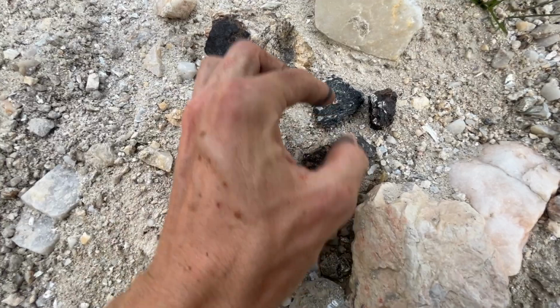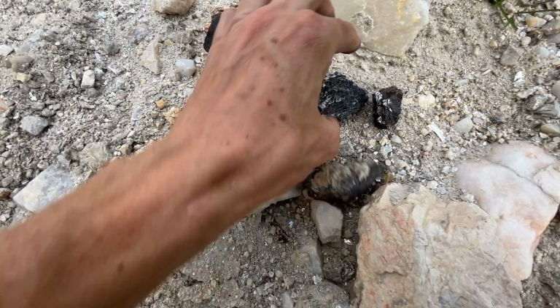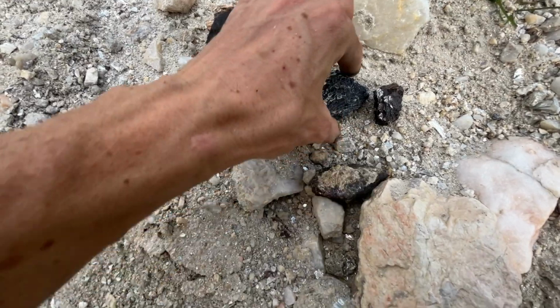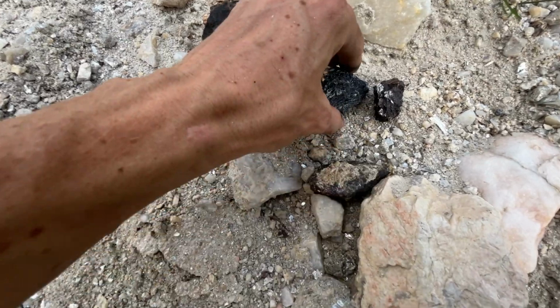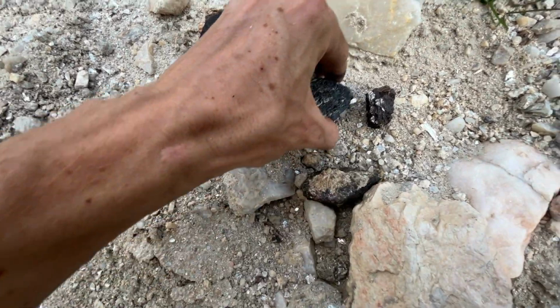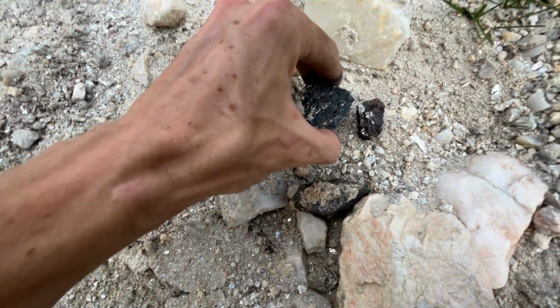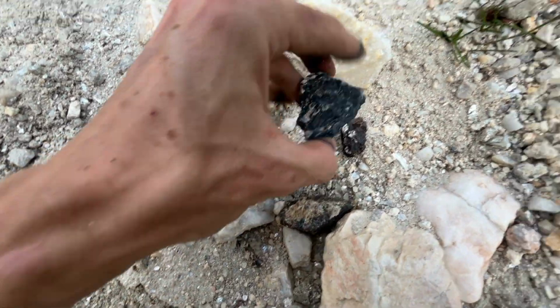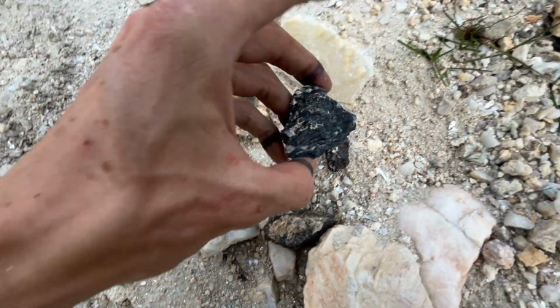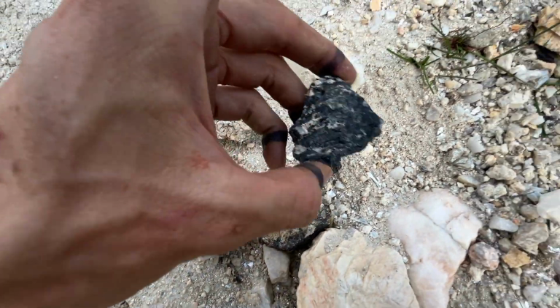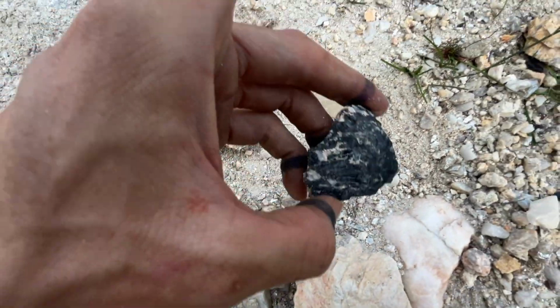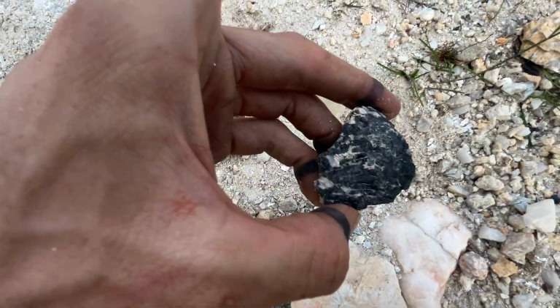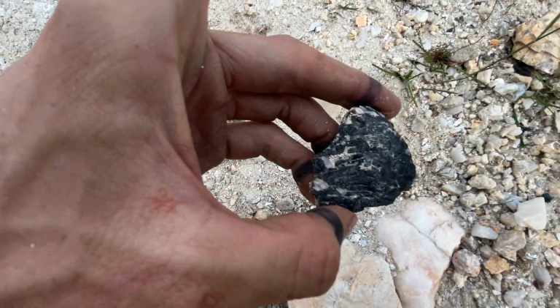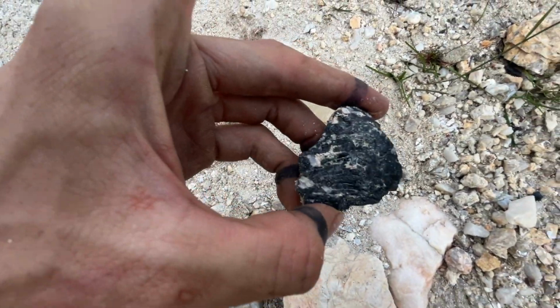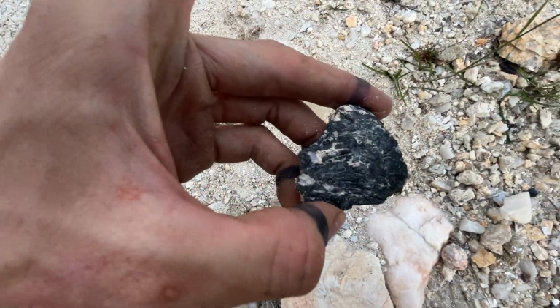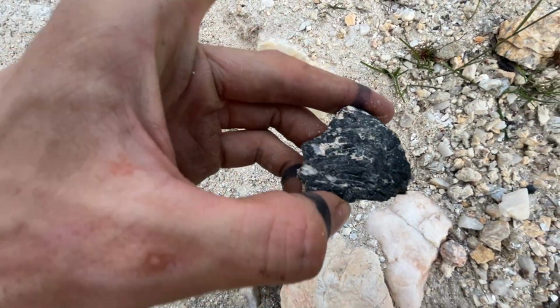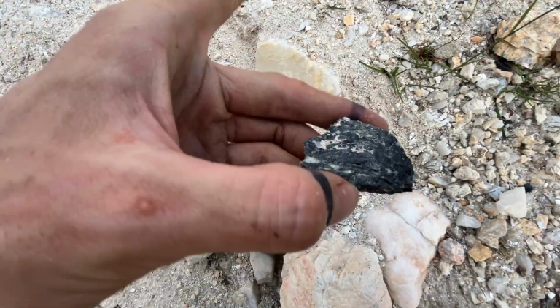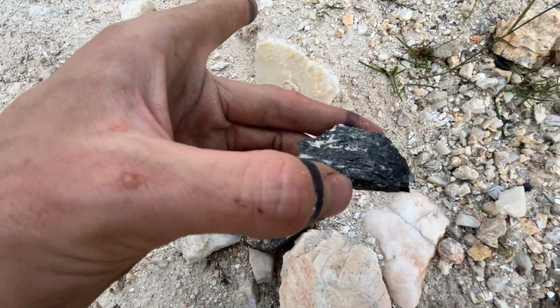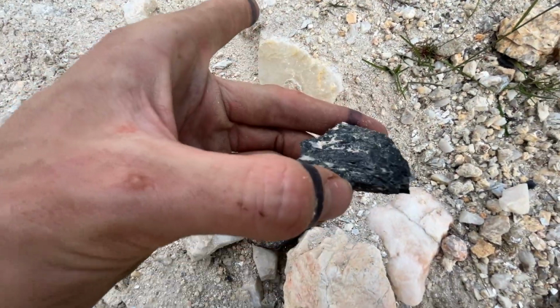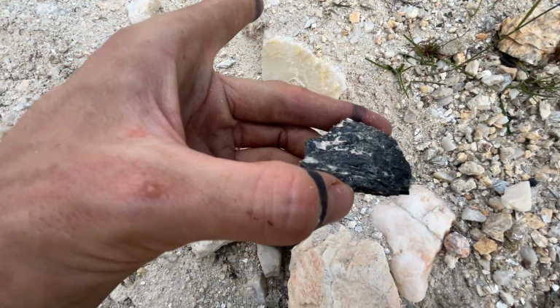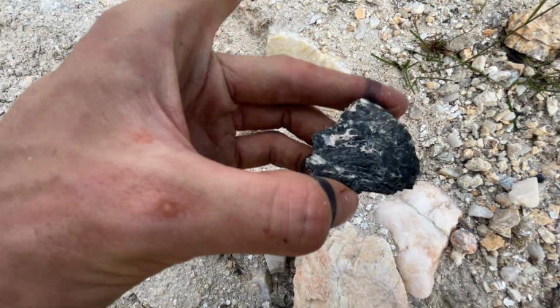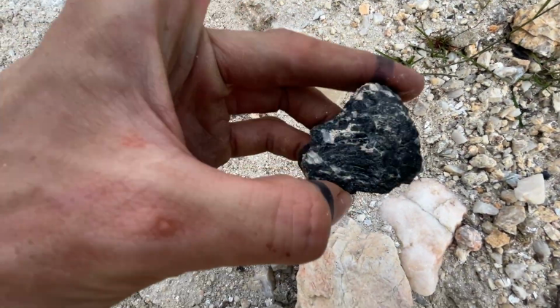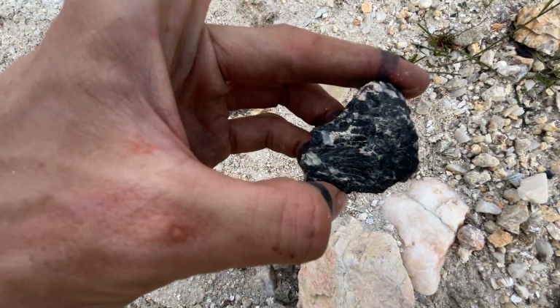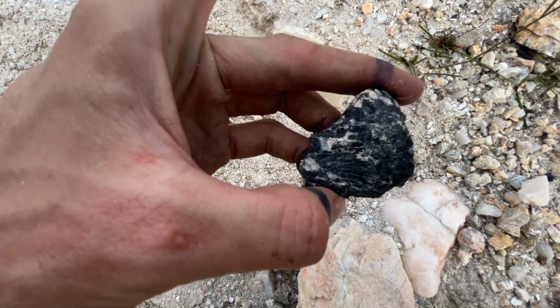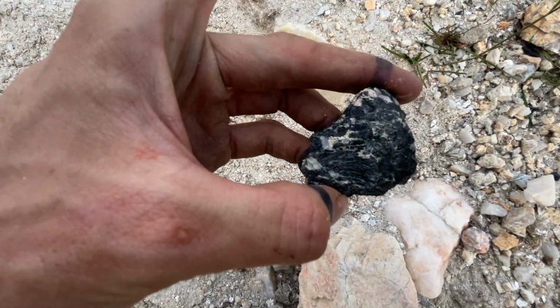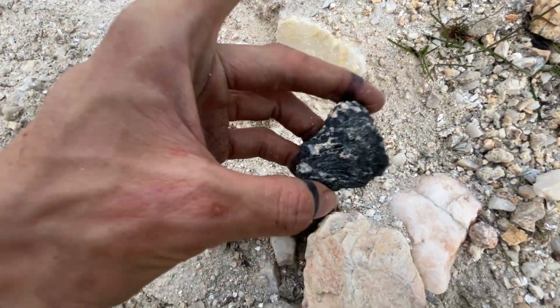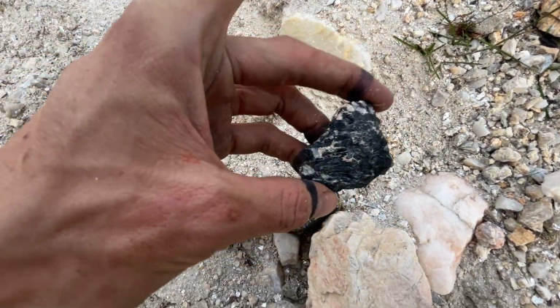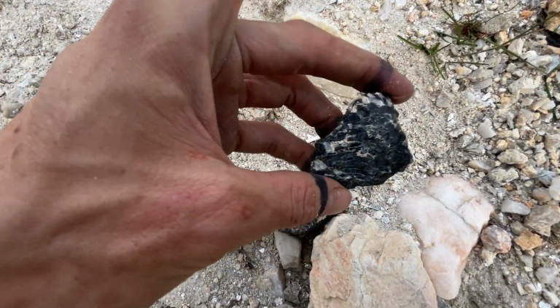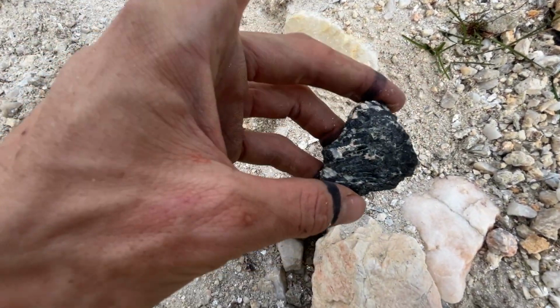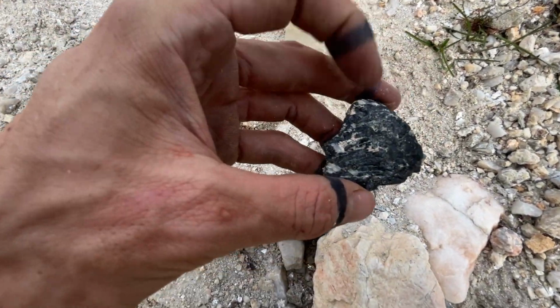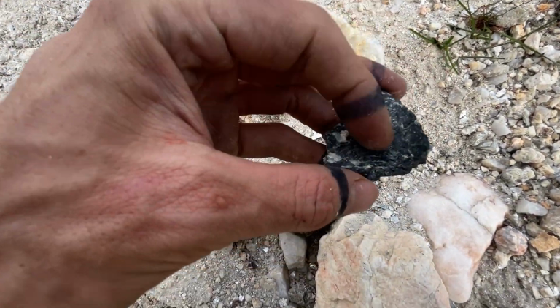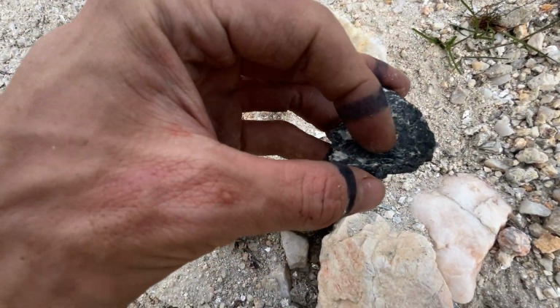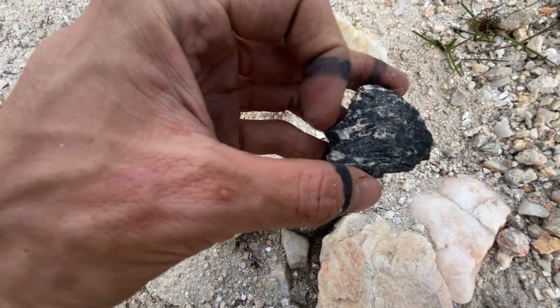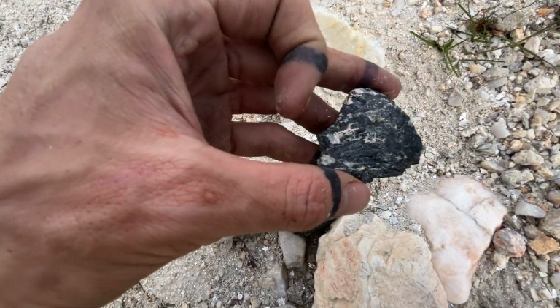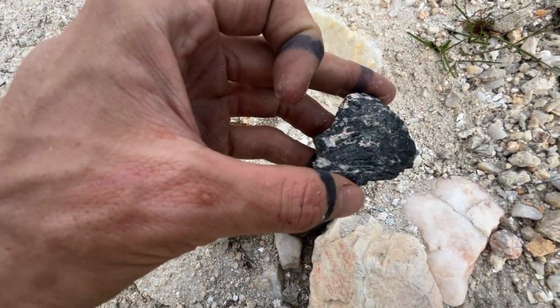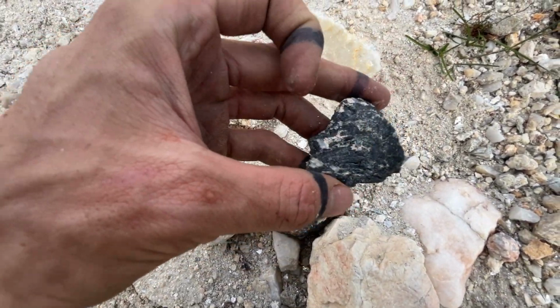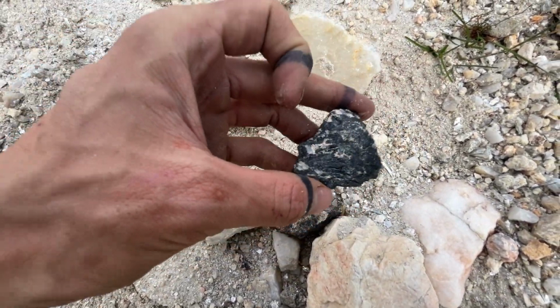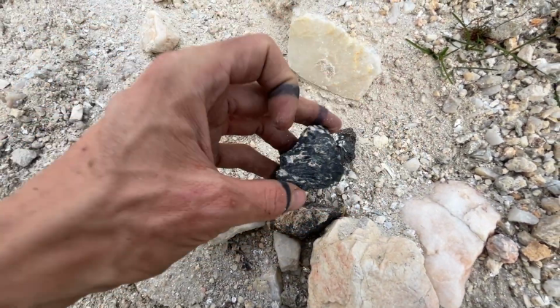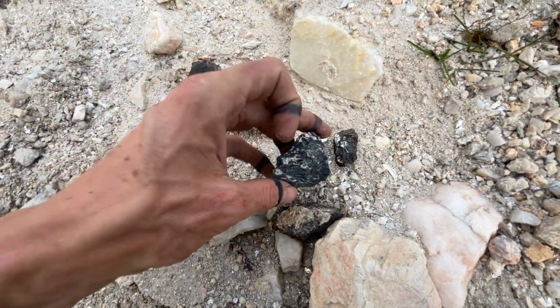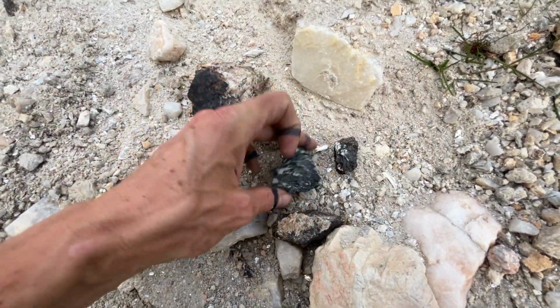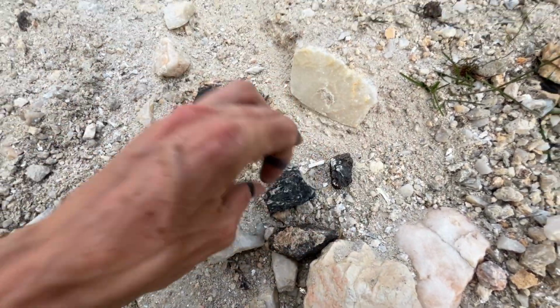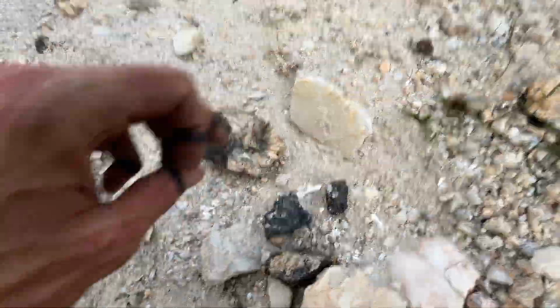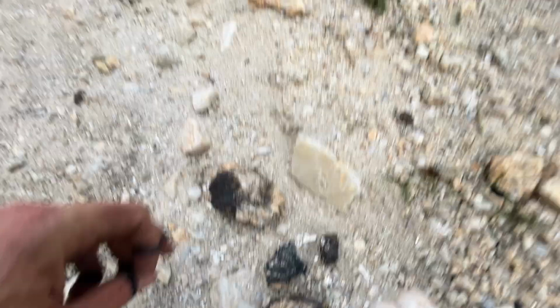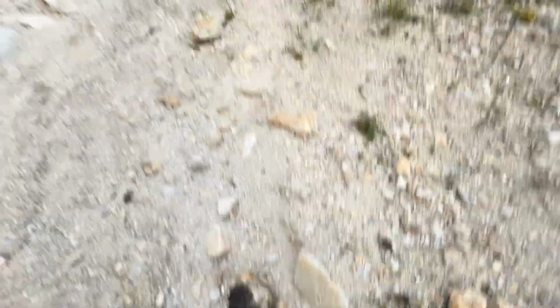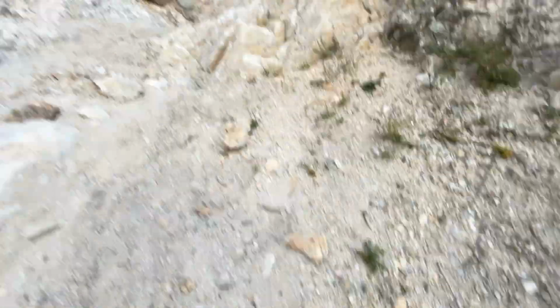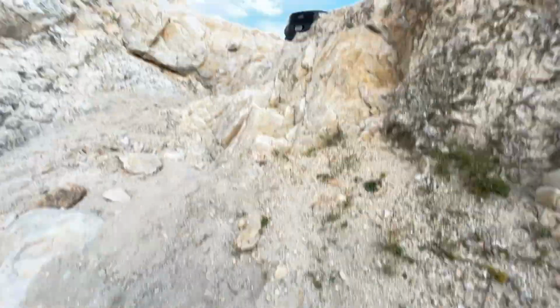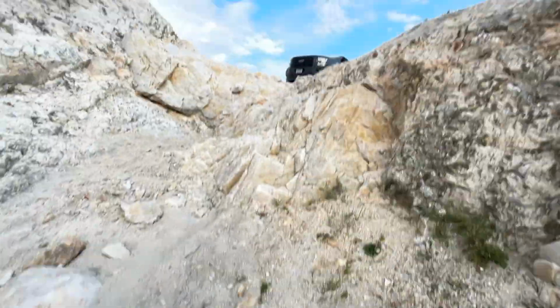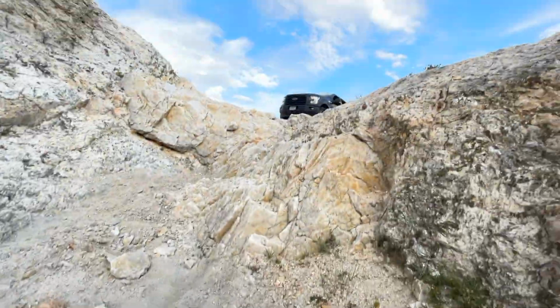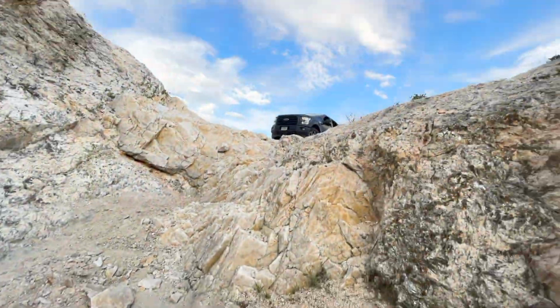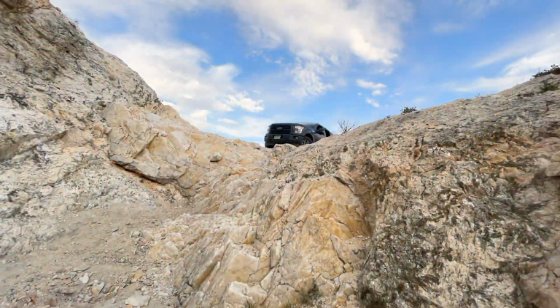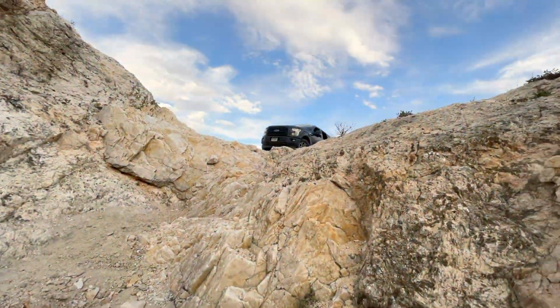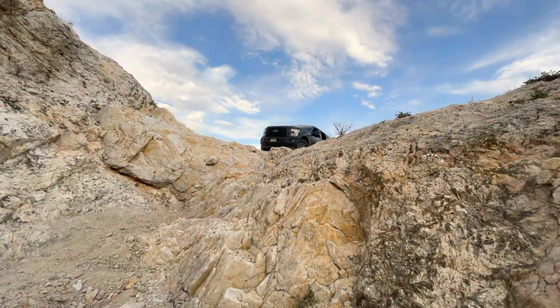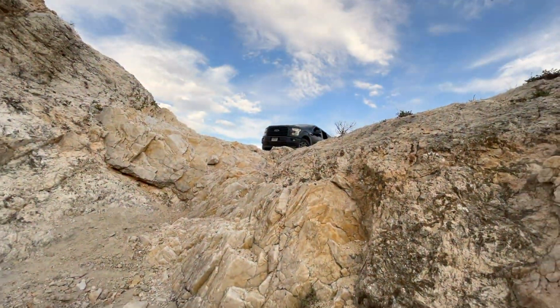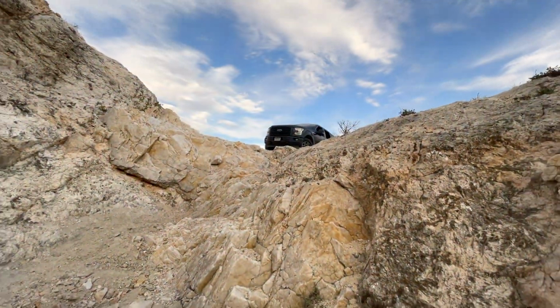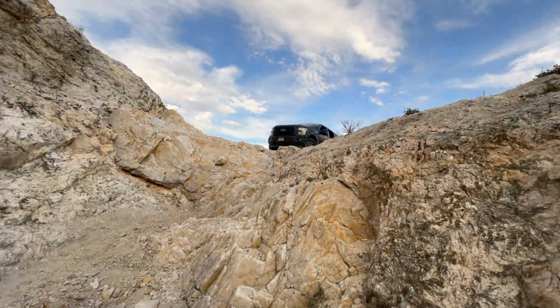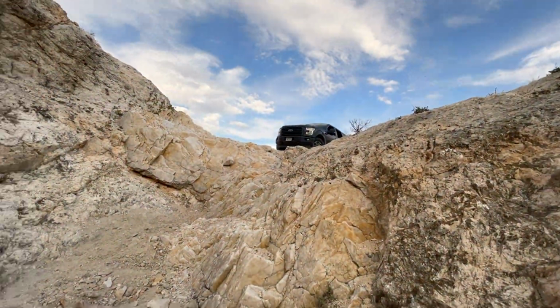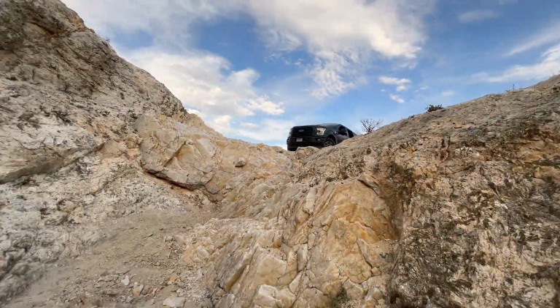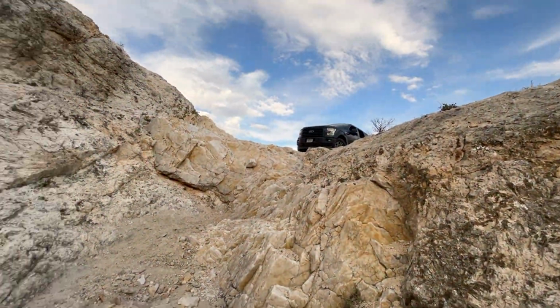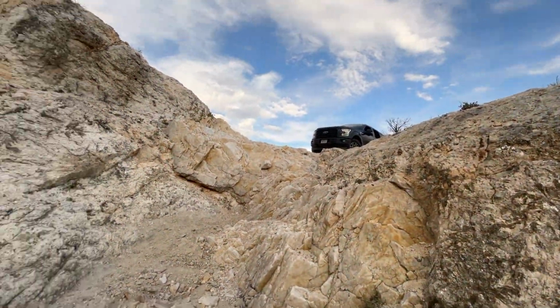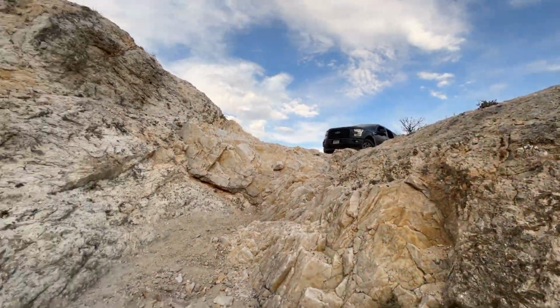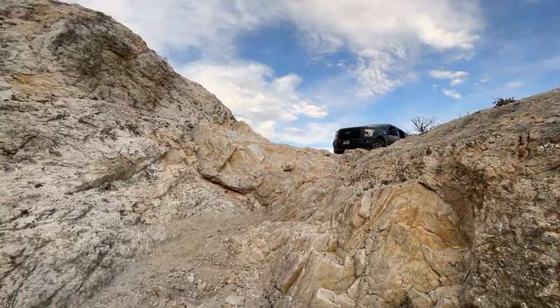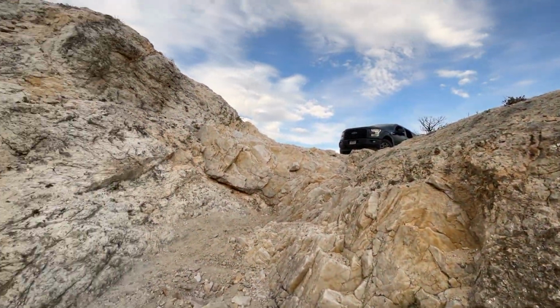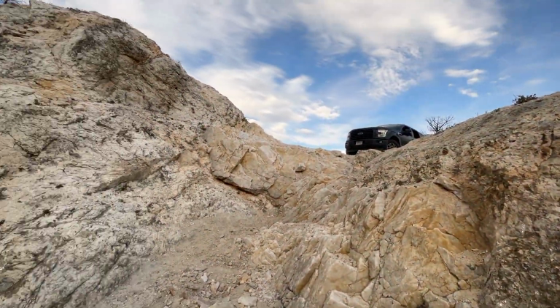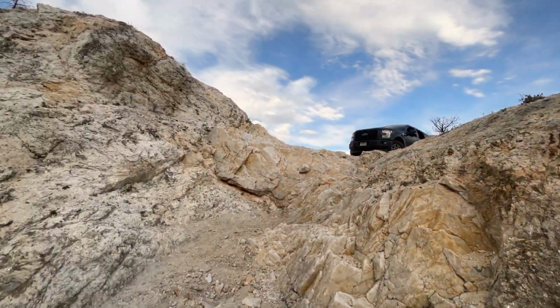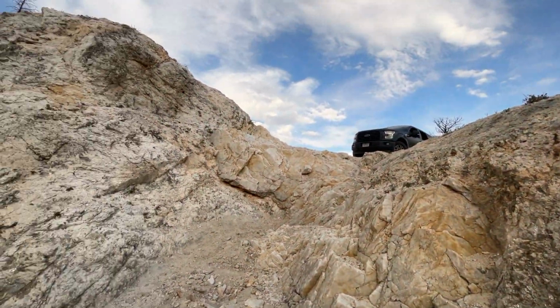This is likely tourmaline — mostly massive, but some prismatic habit here. We're gonna move on, hoping things get more interesting.